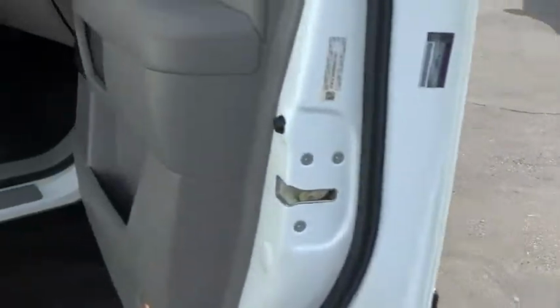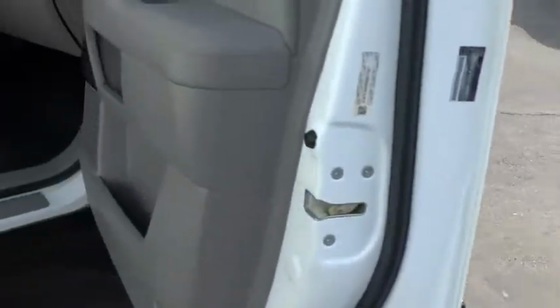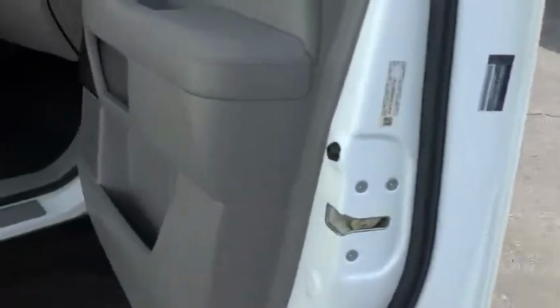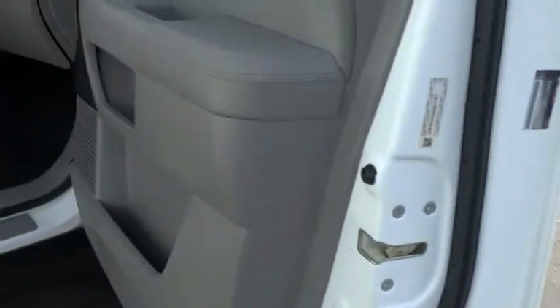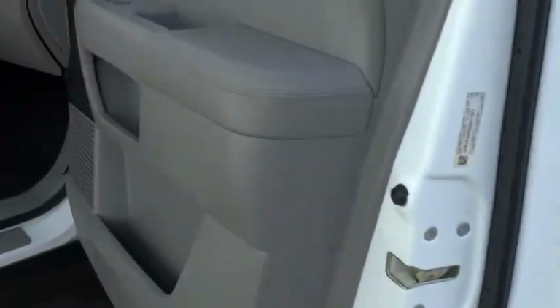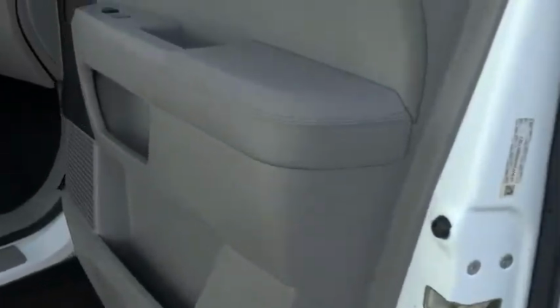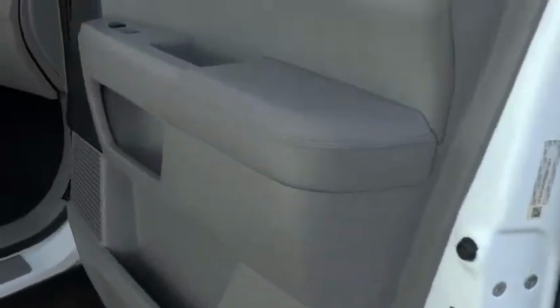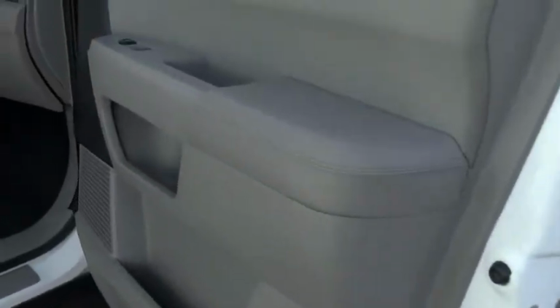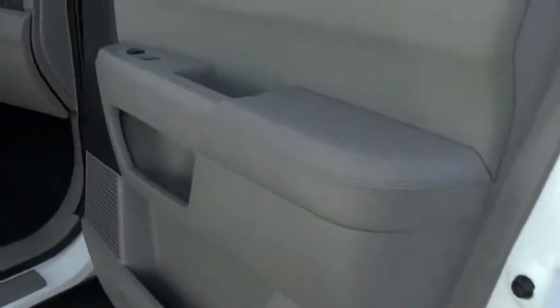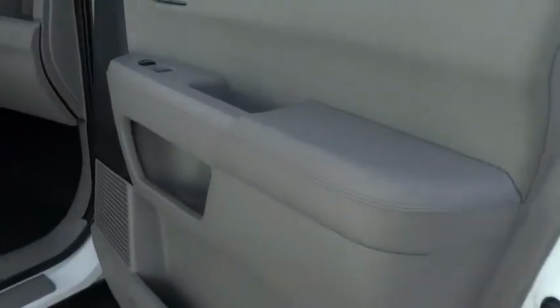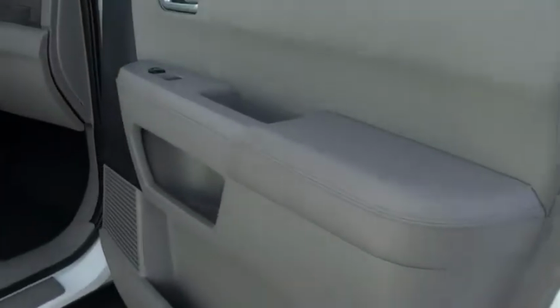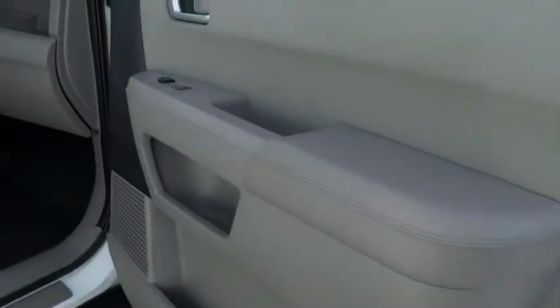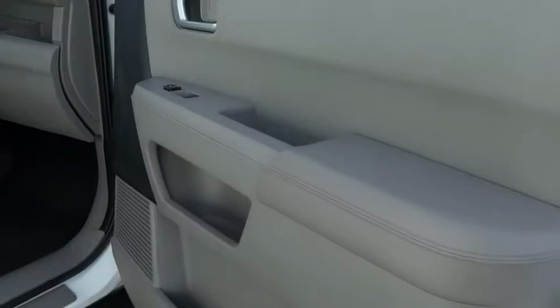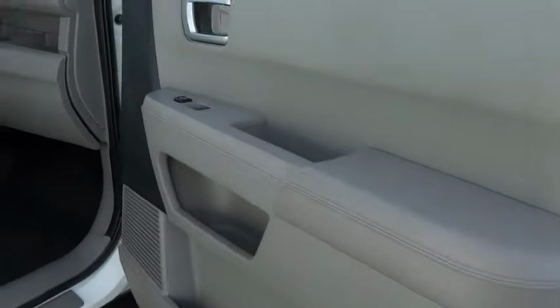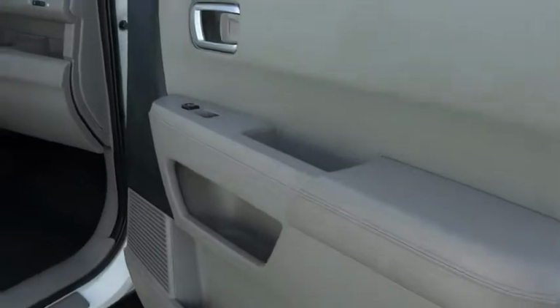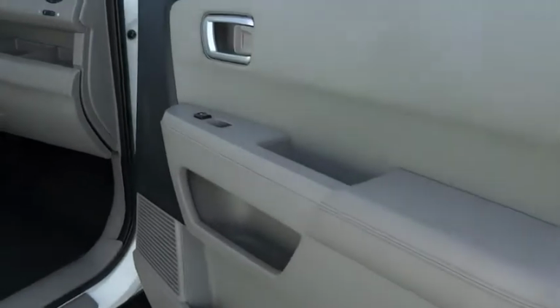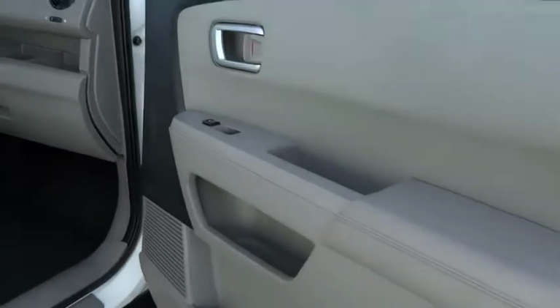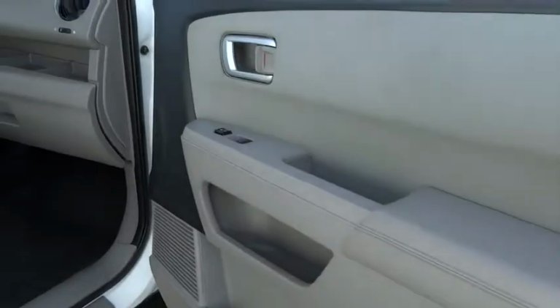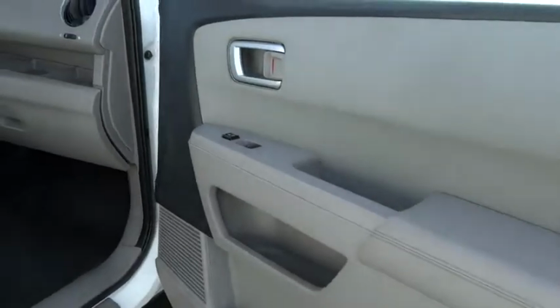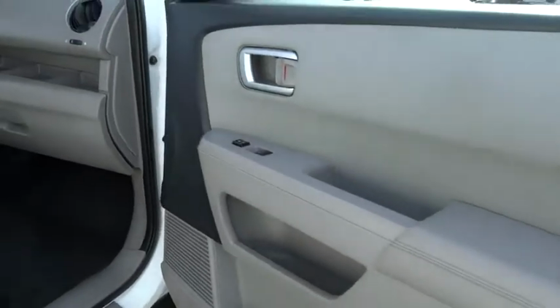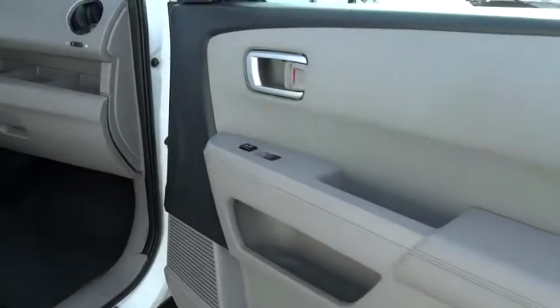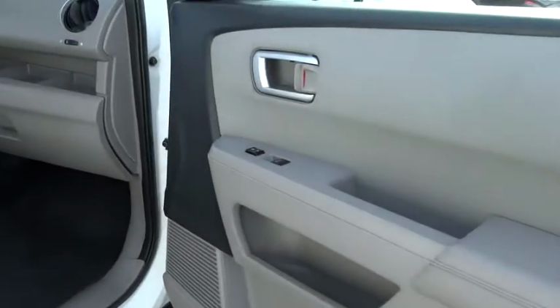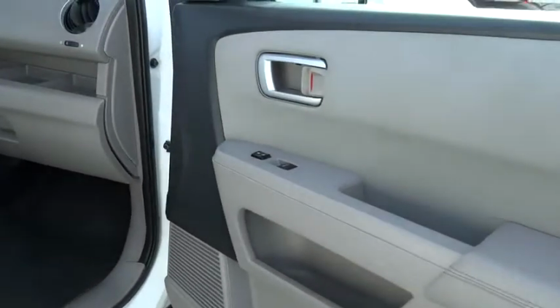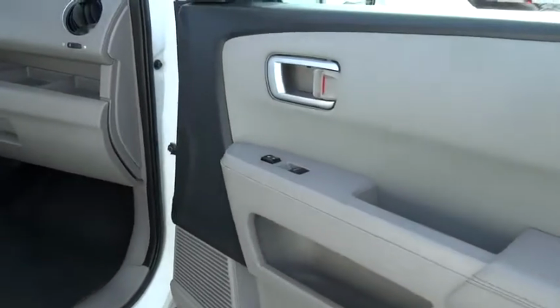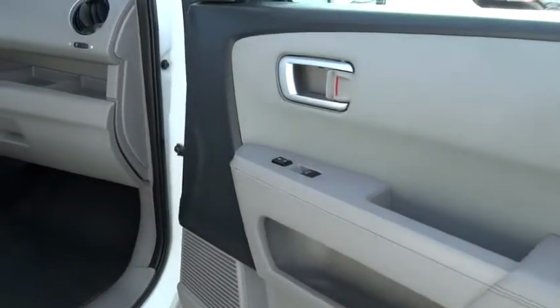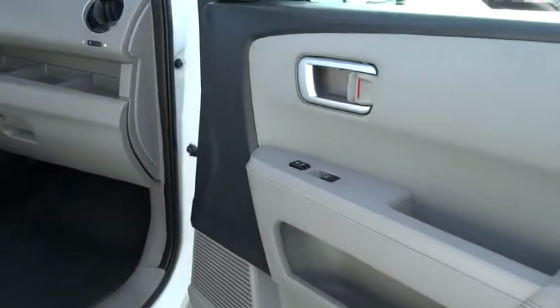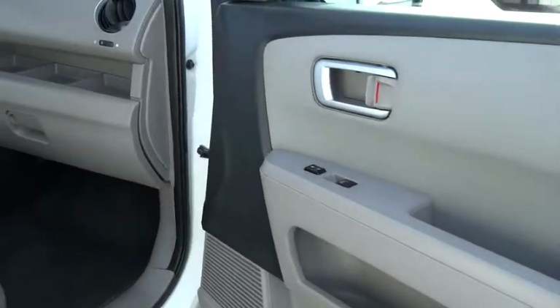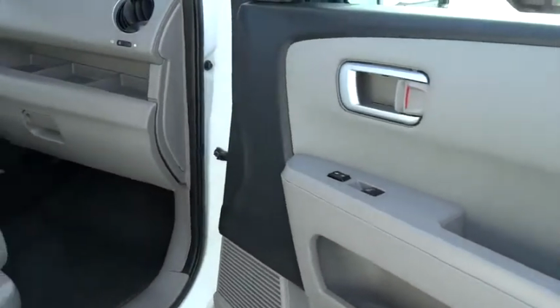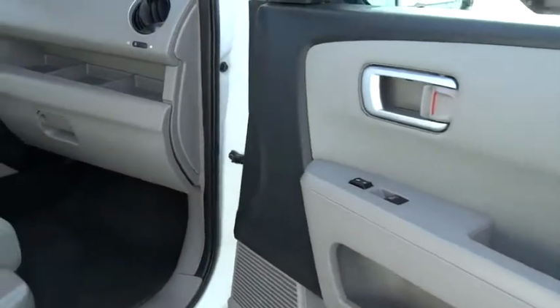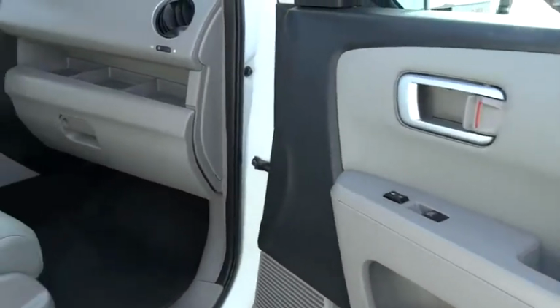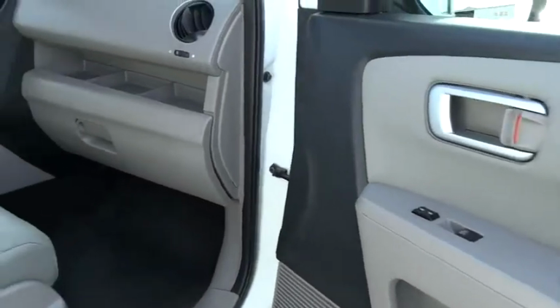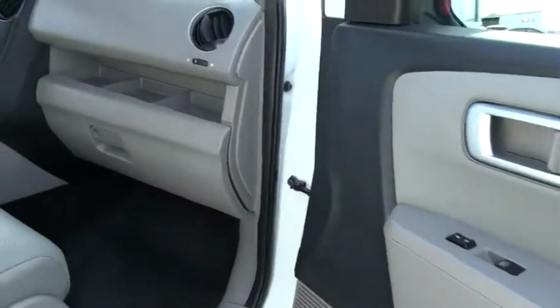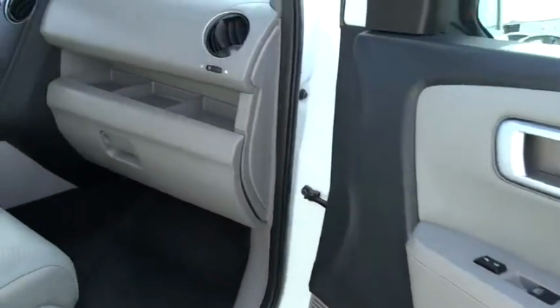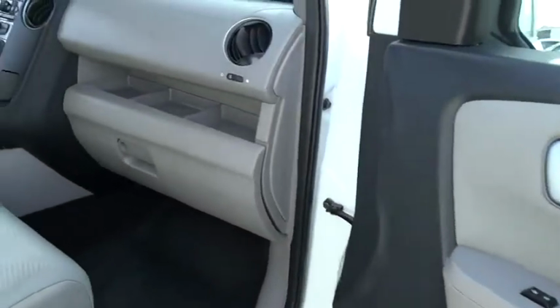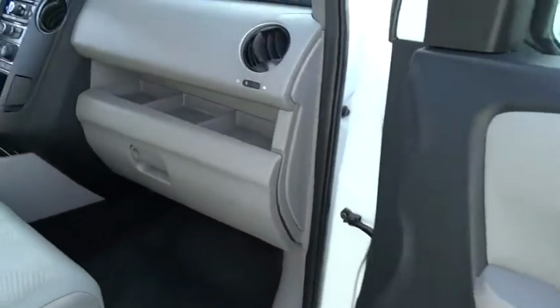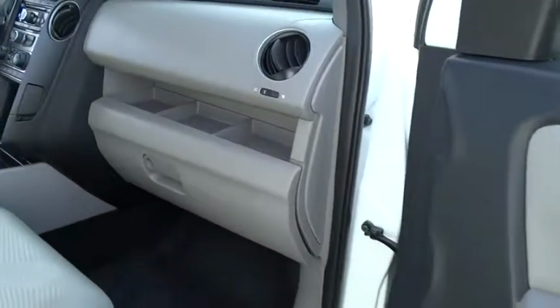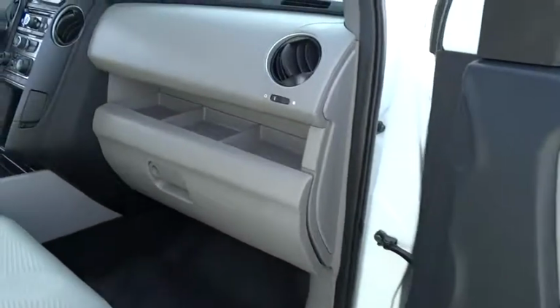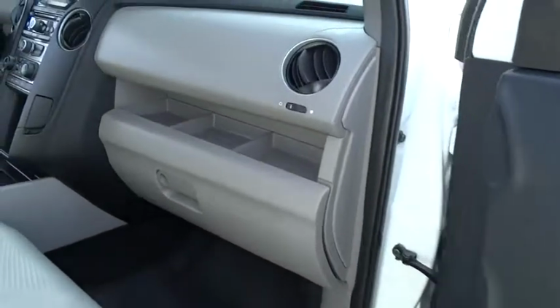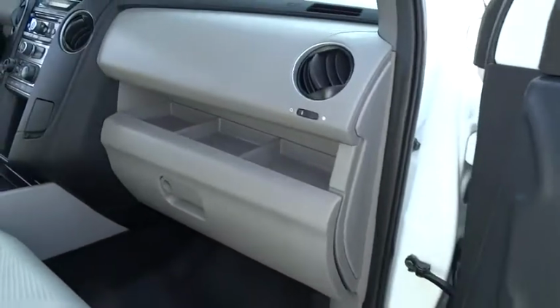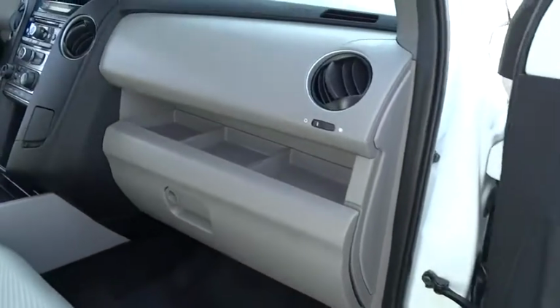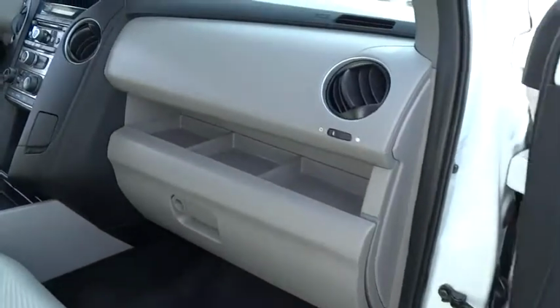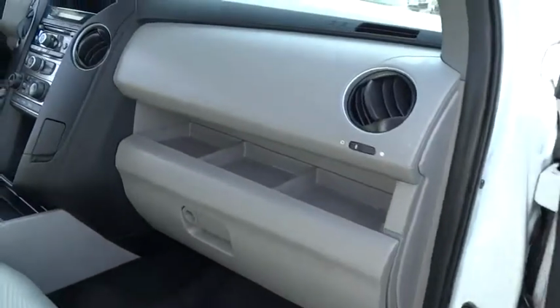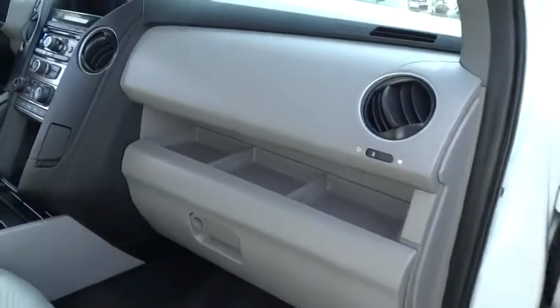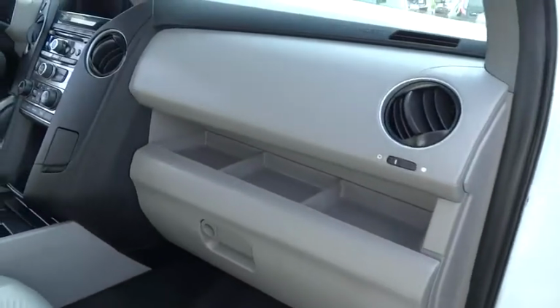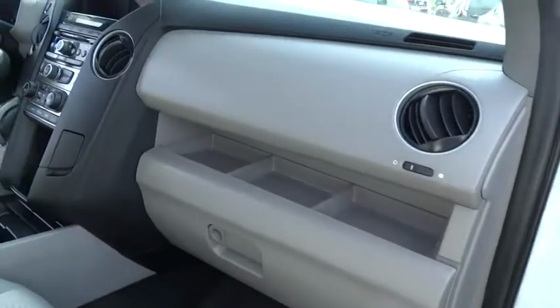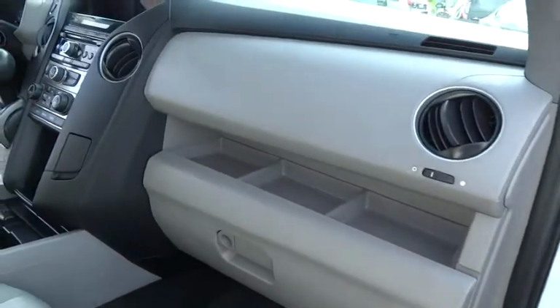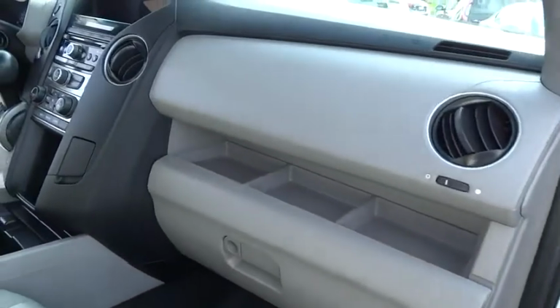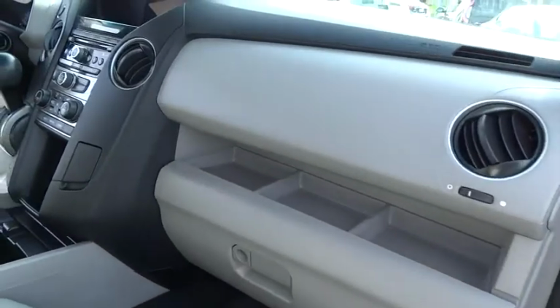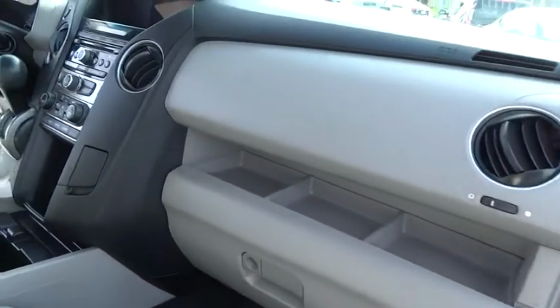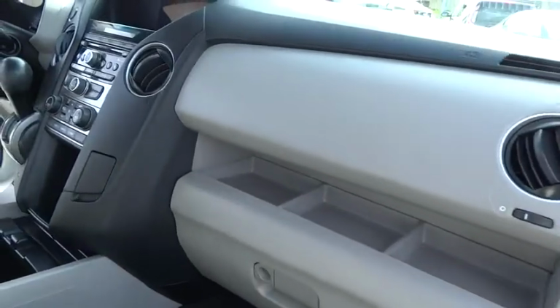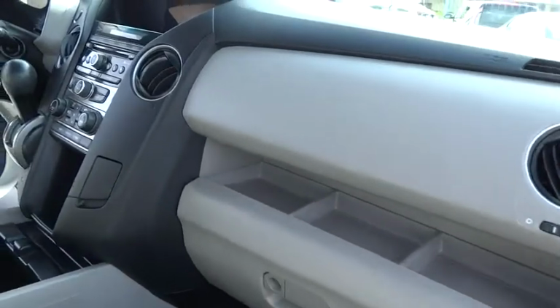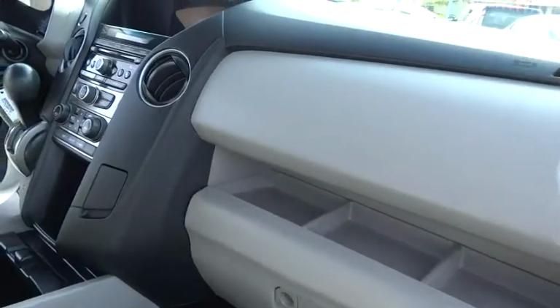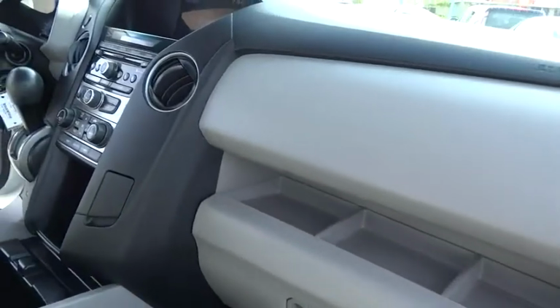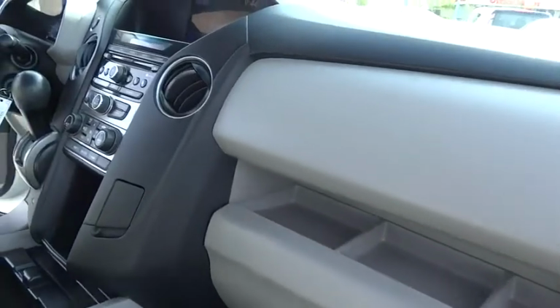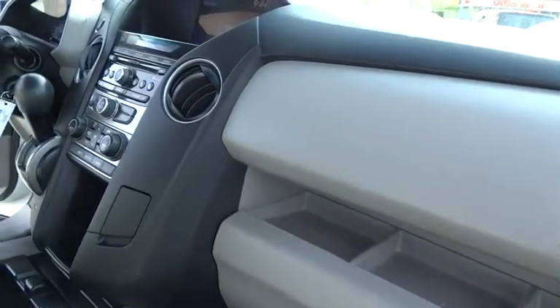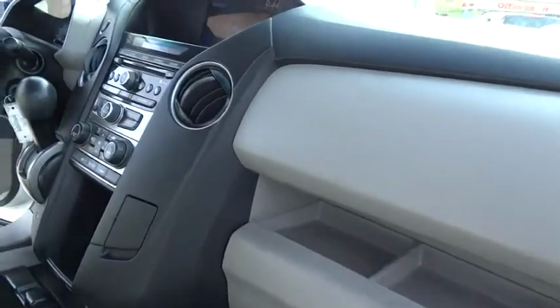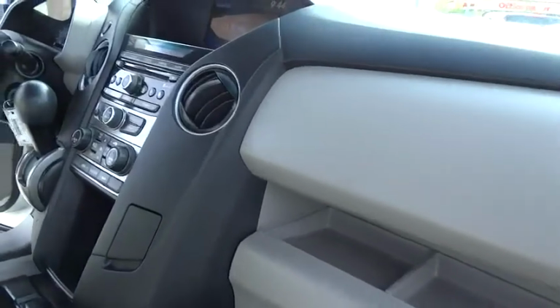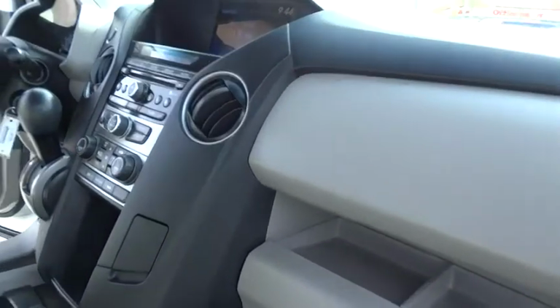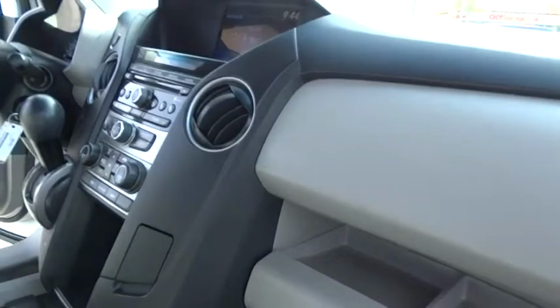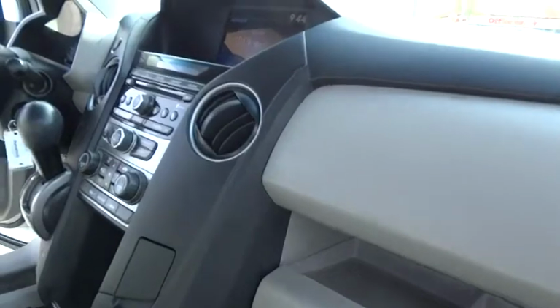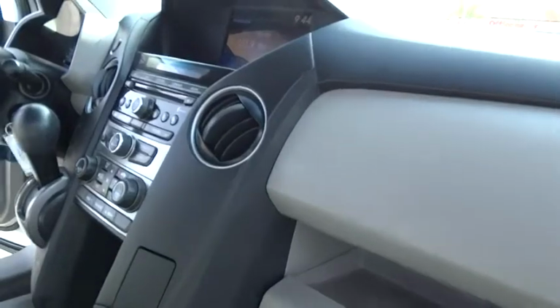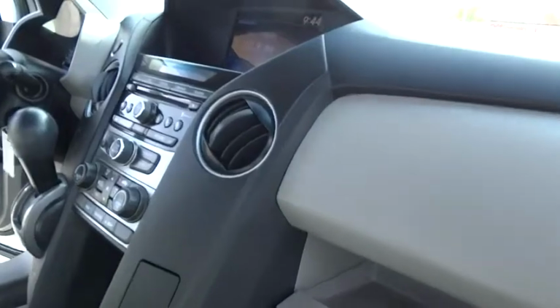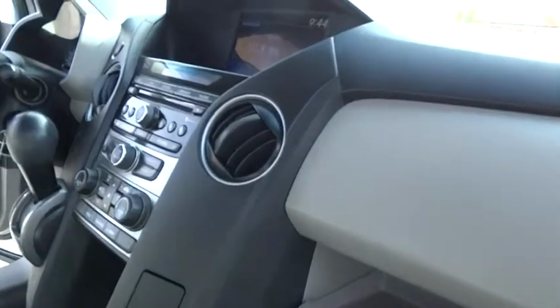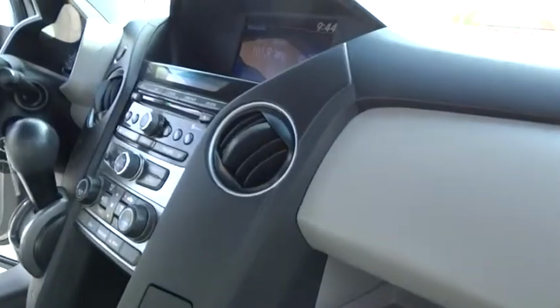Keyless entry, toe hitch, backup camera, steering wheel audio controls, Bluetooth, driver airbag.